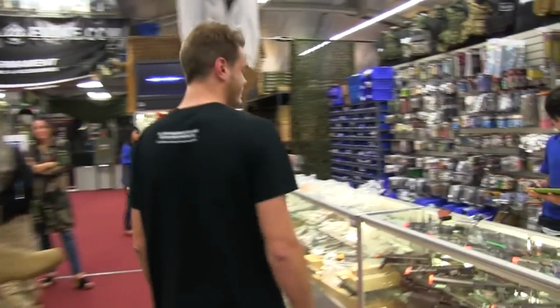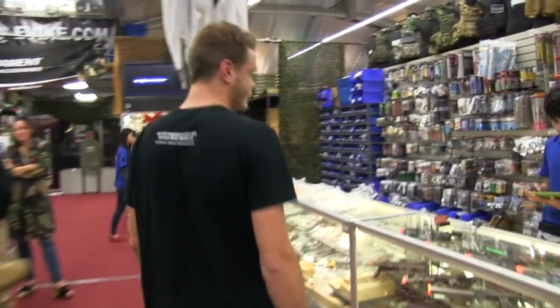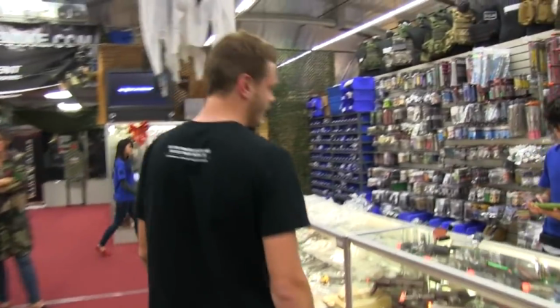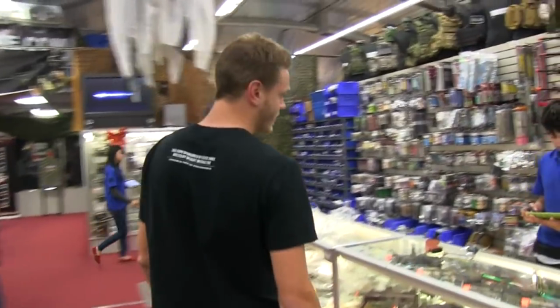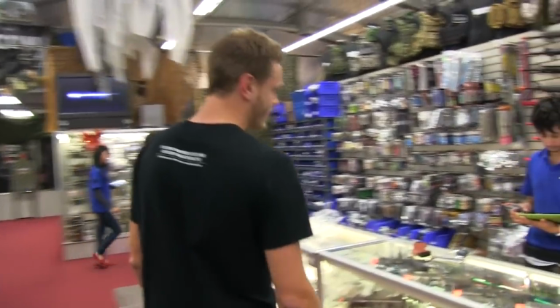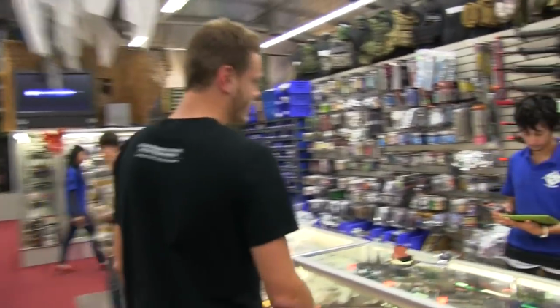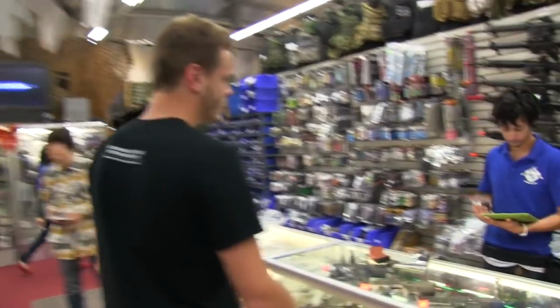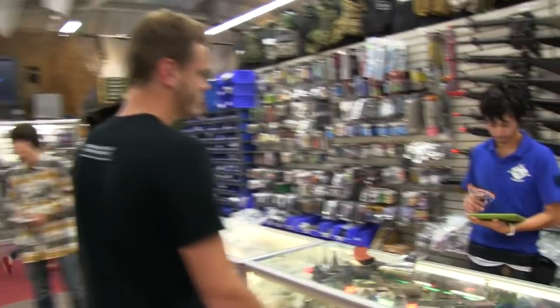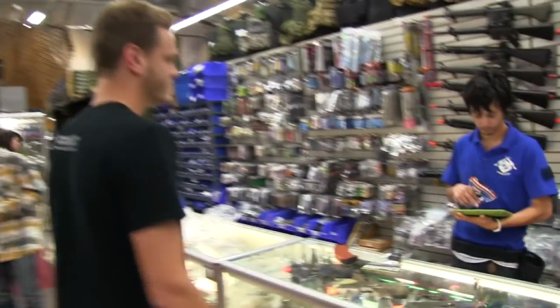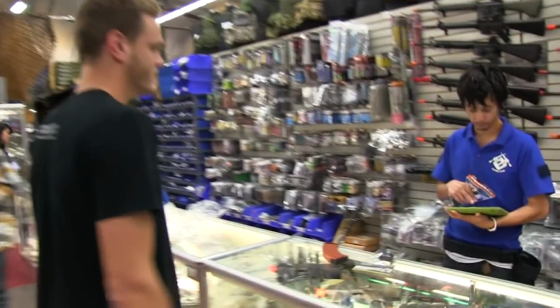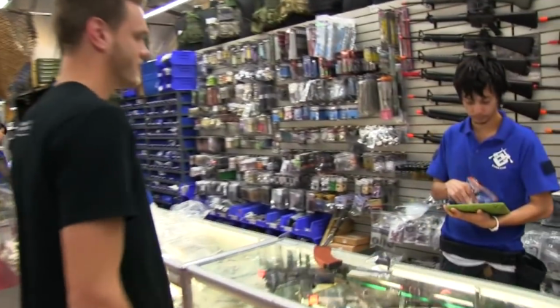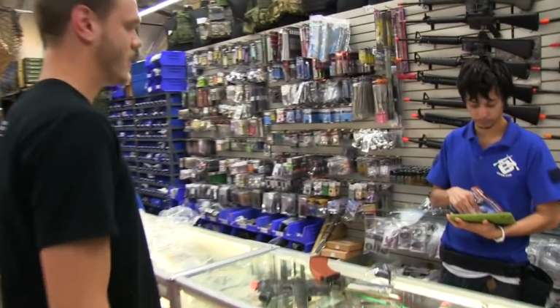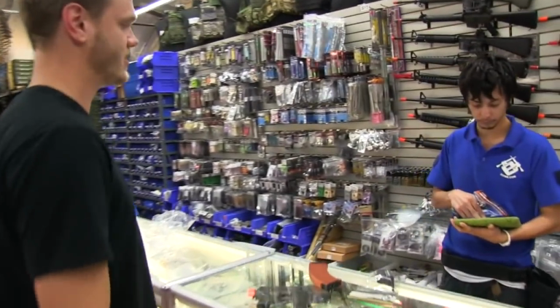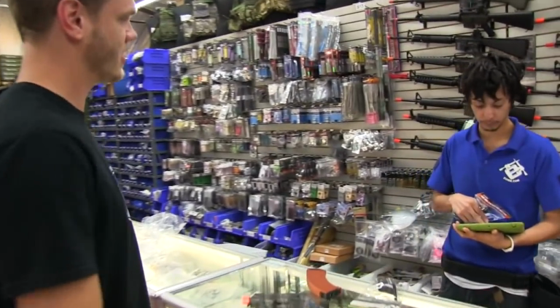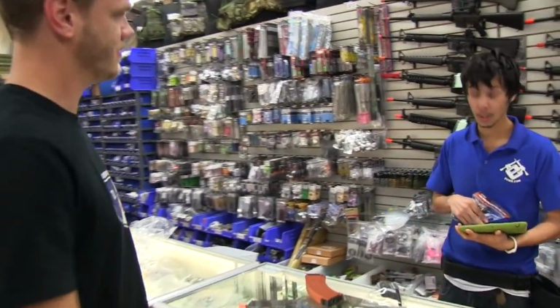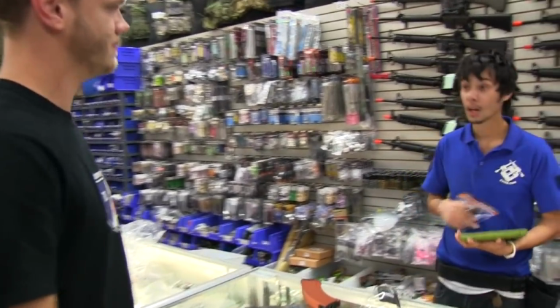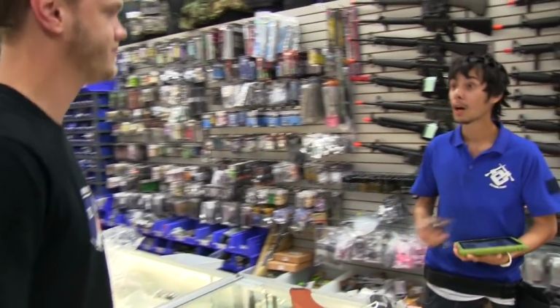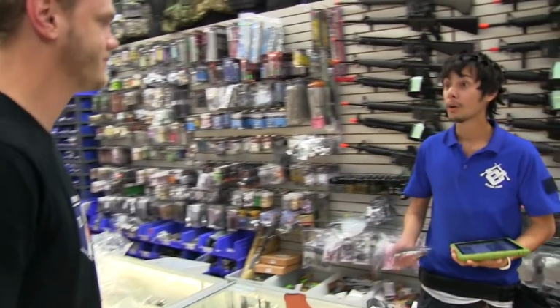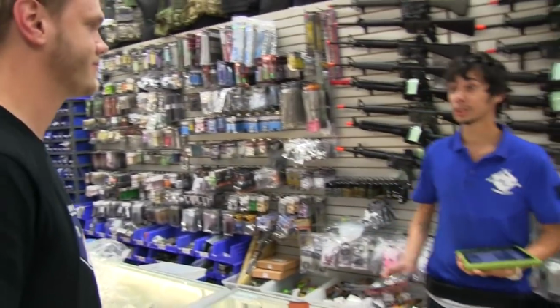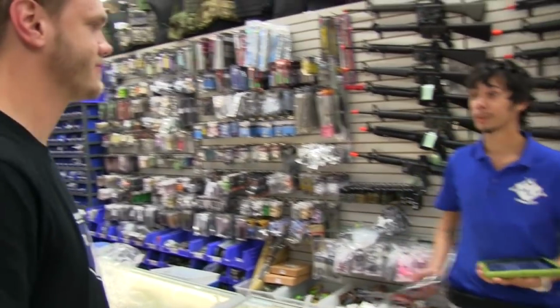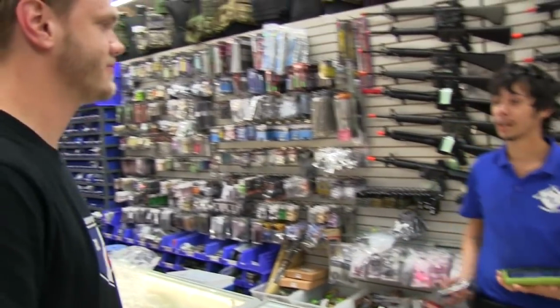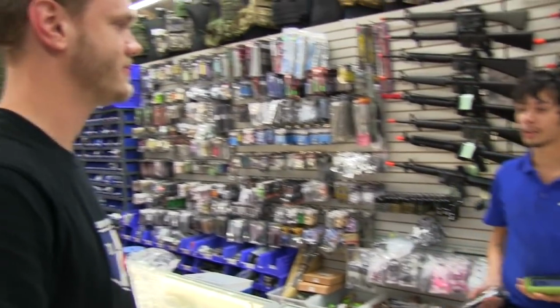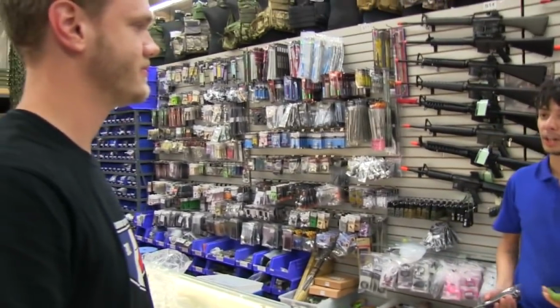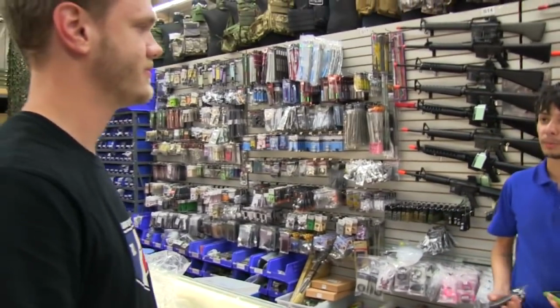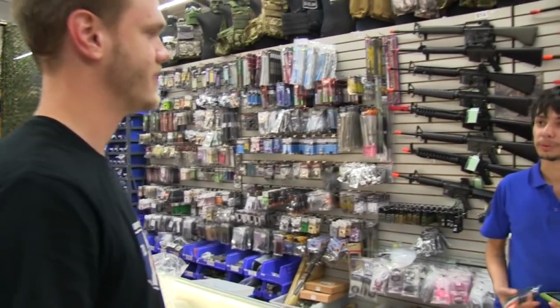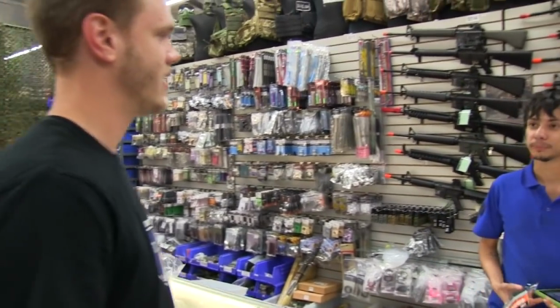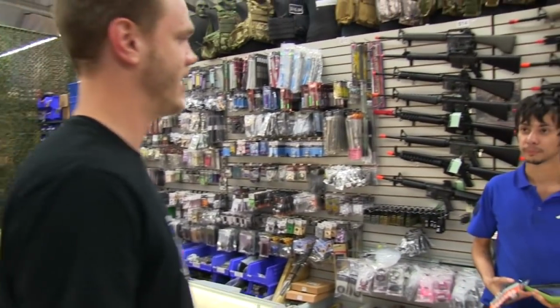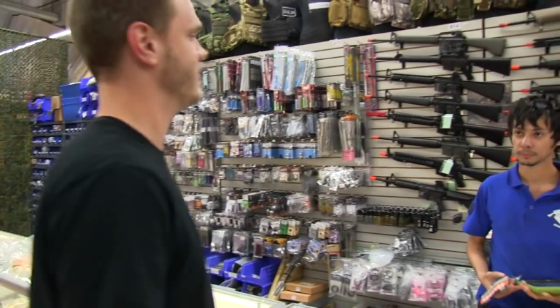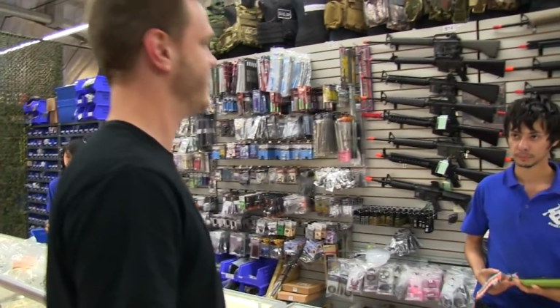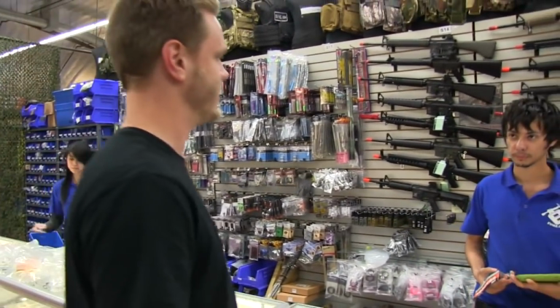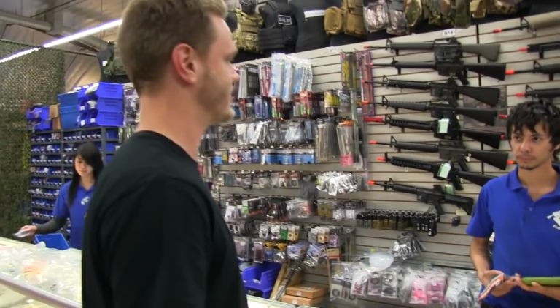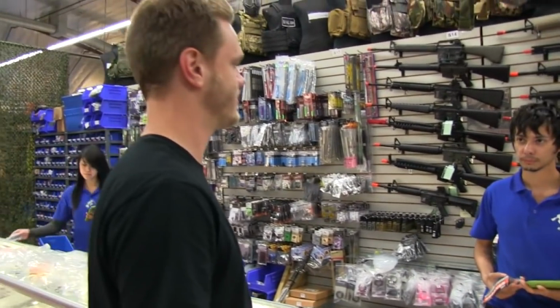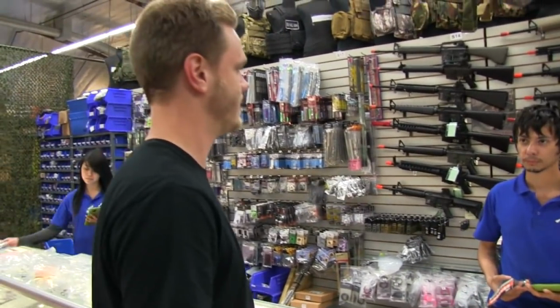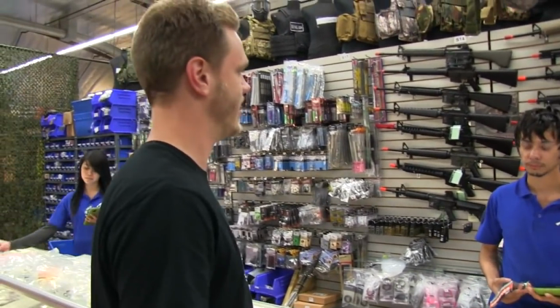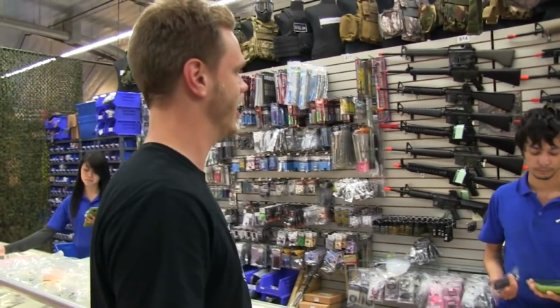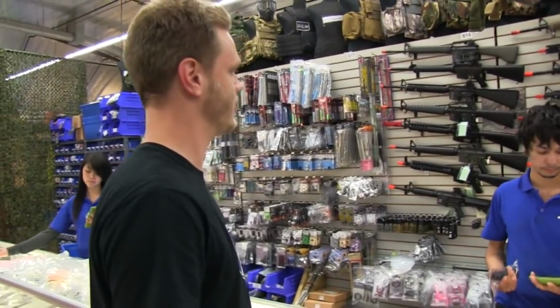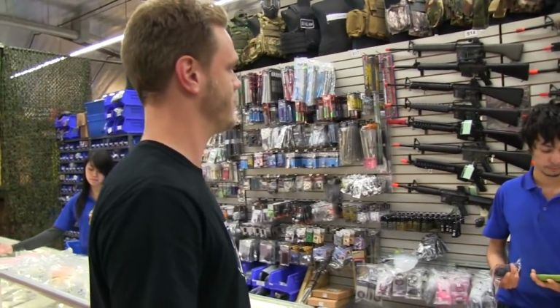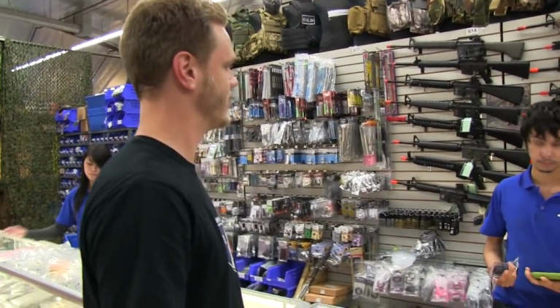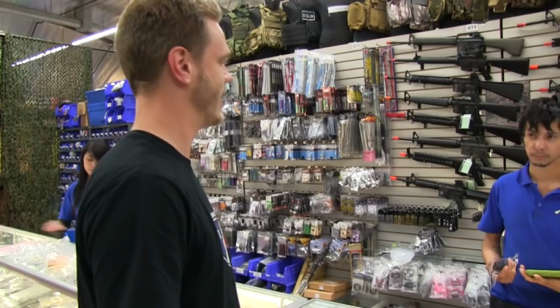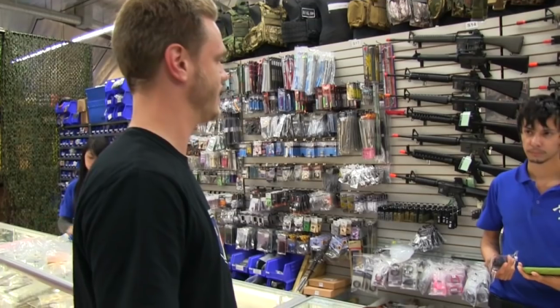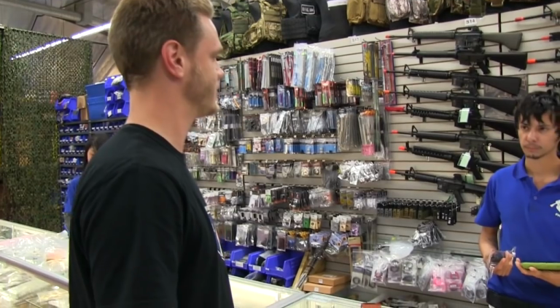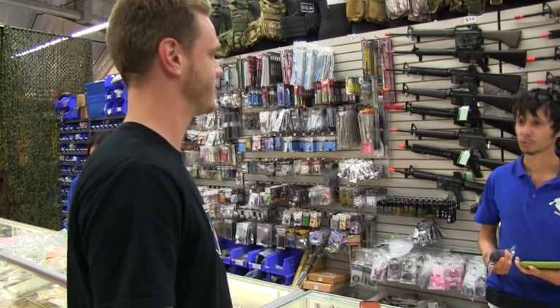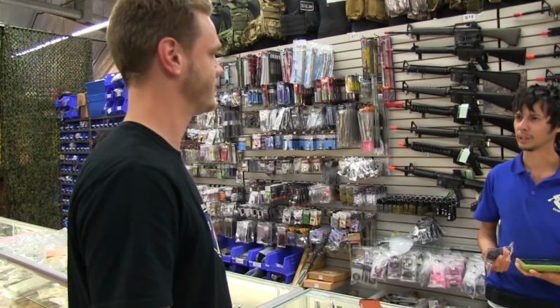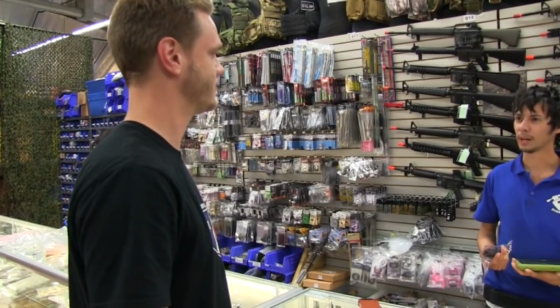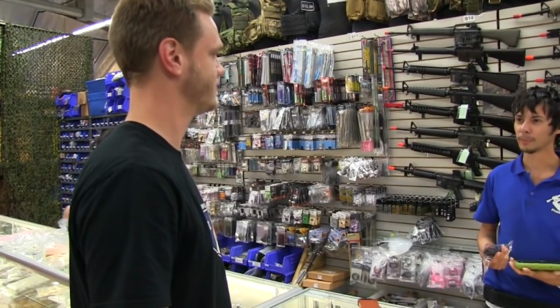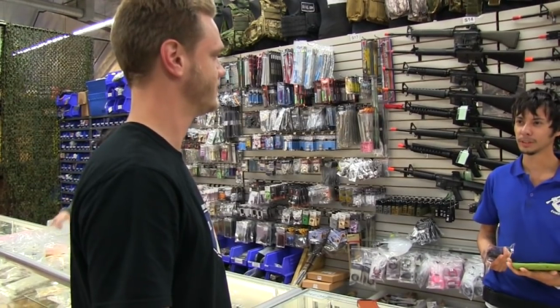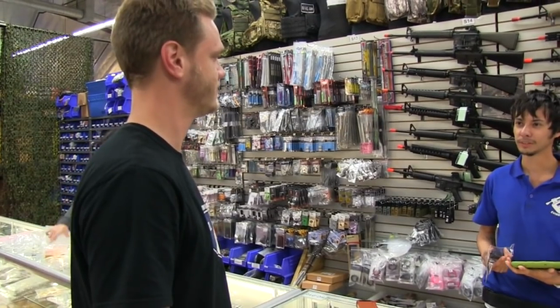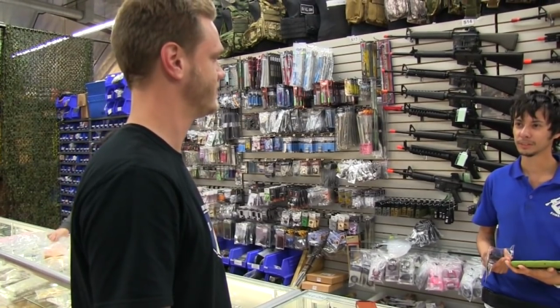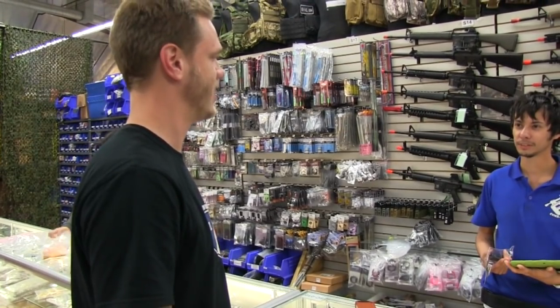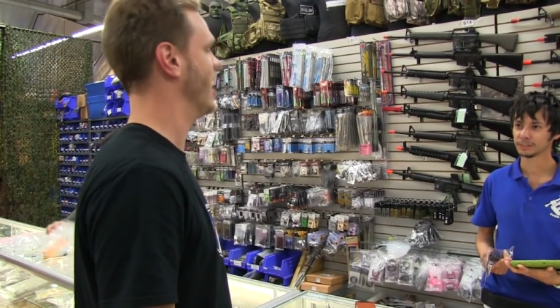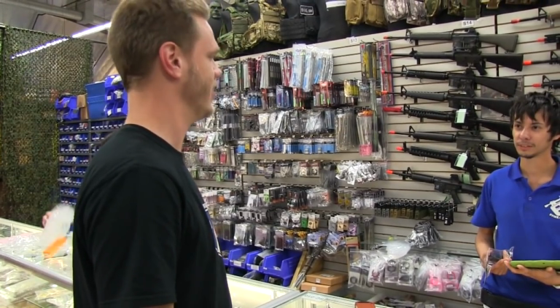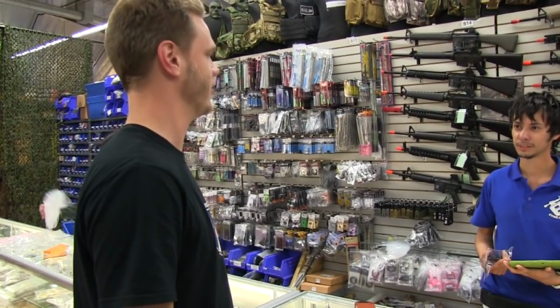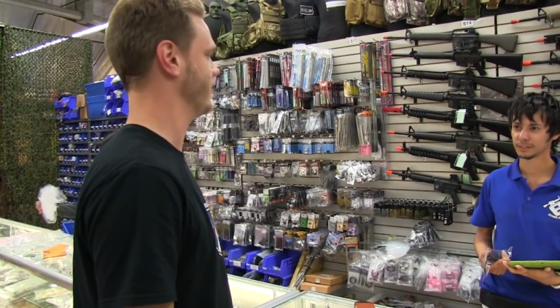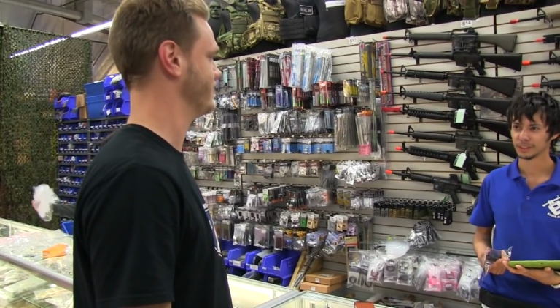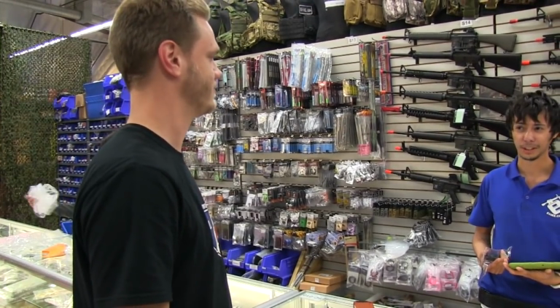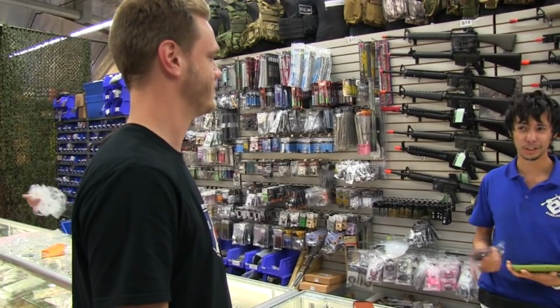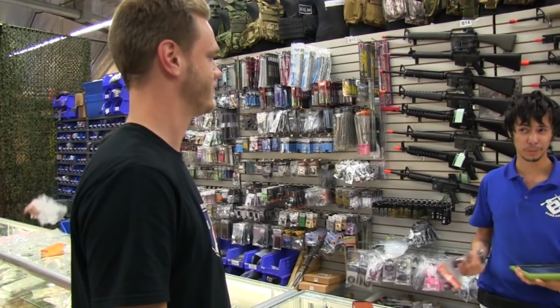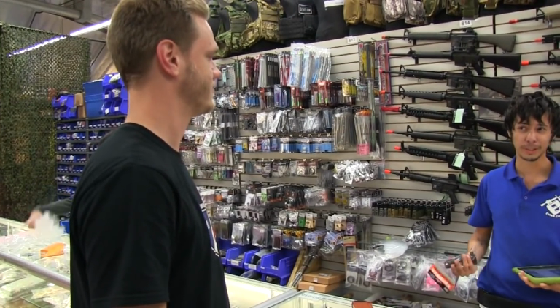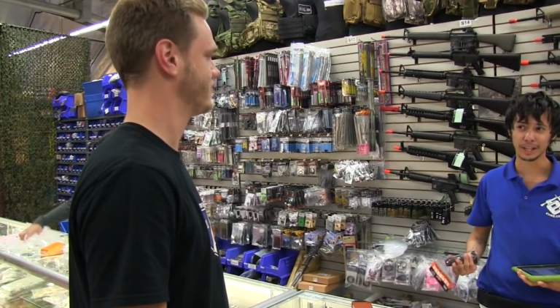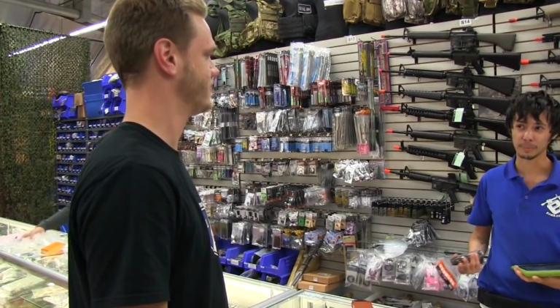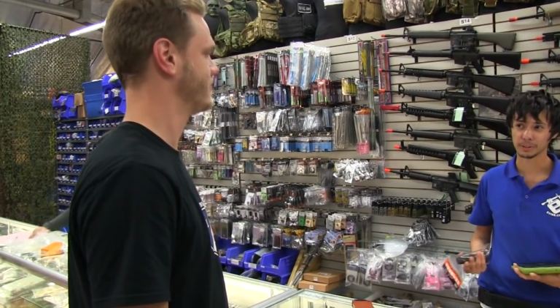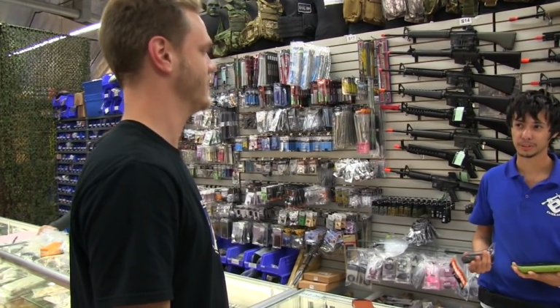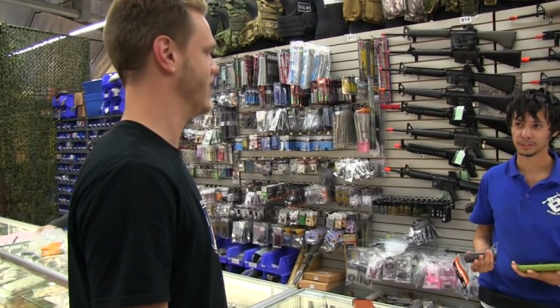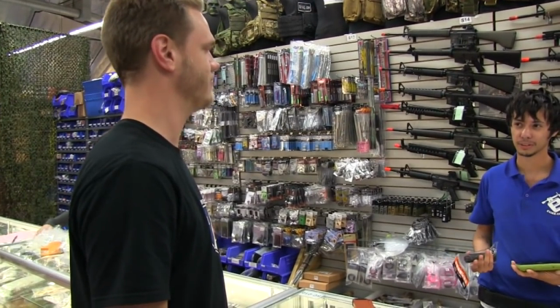How's it going? What's up man, how can I help you? I need a vest and a hundred midcaps. Wait, how many? A hundred. A hundred midcaps? Yep.